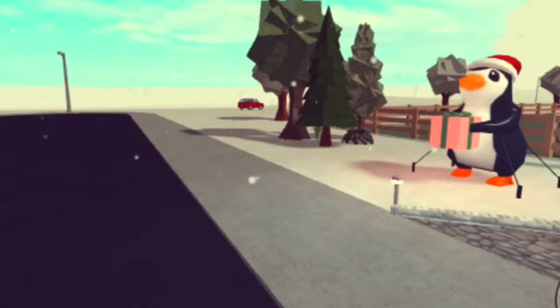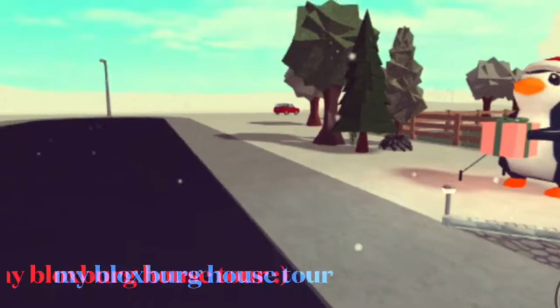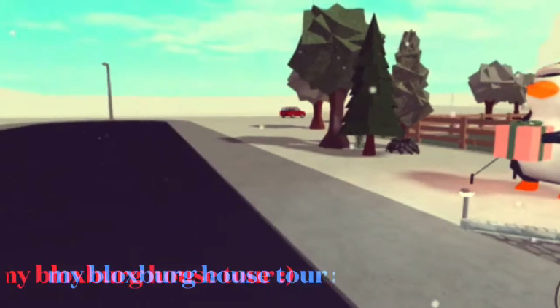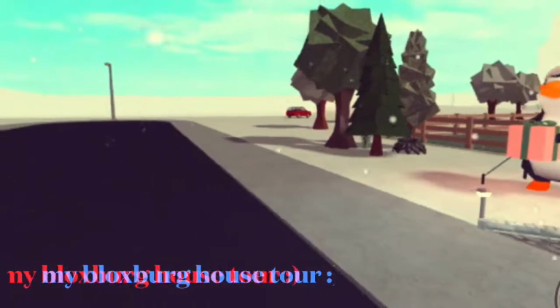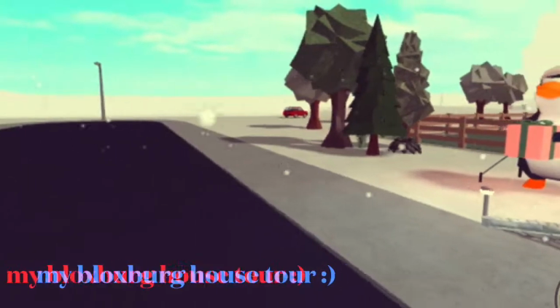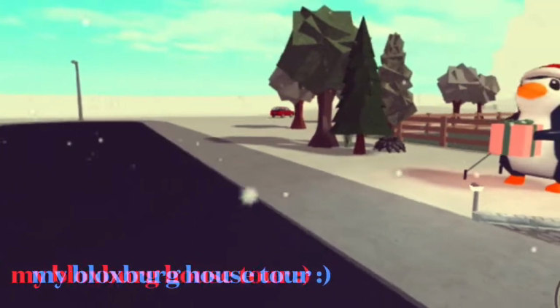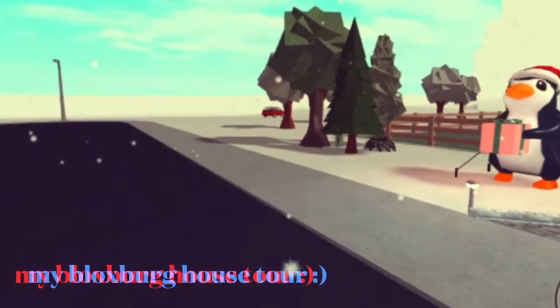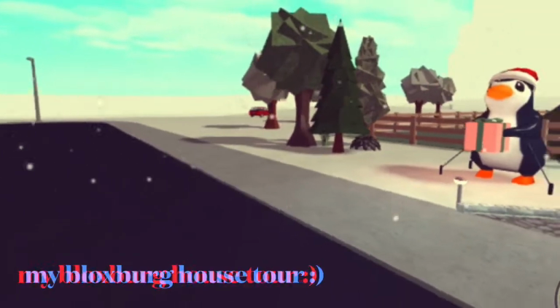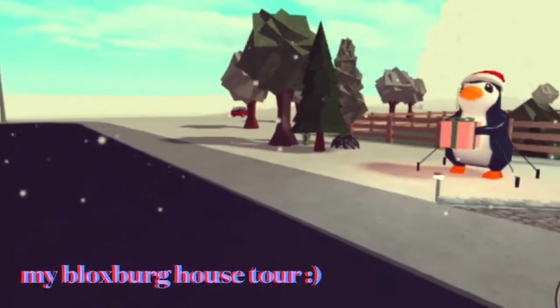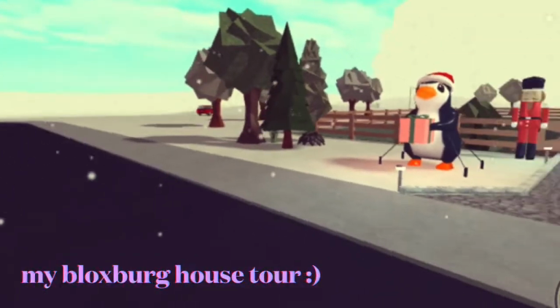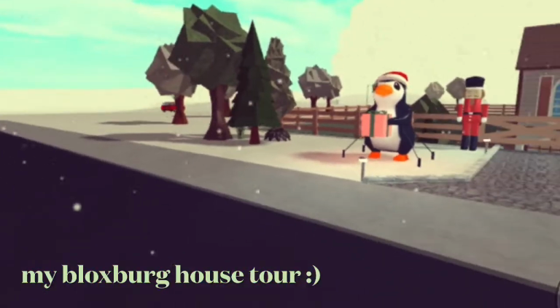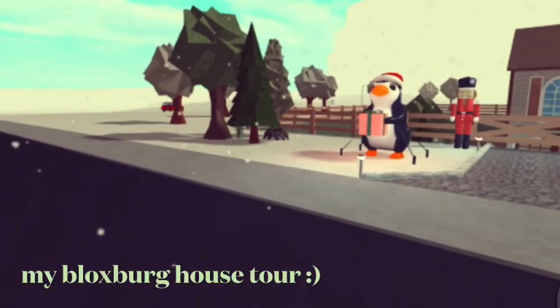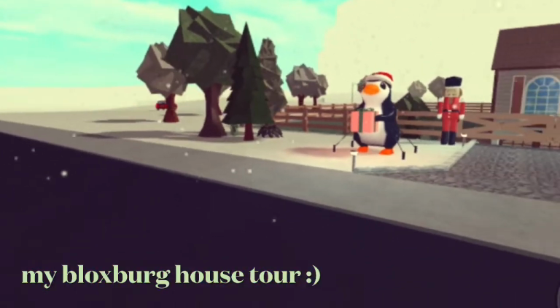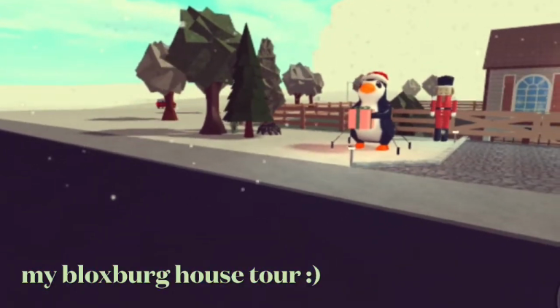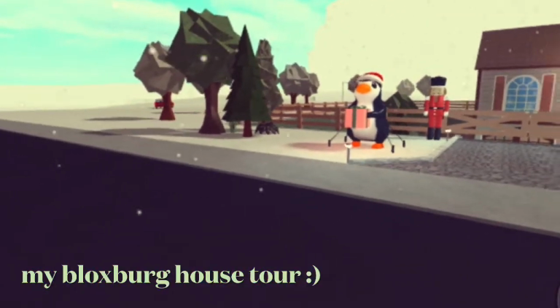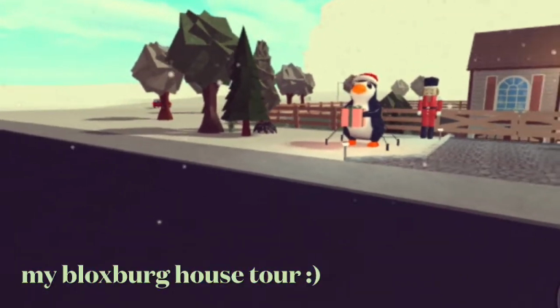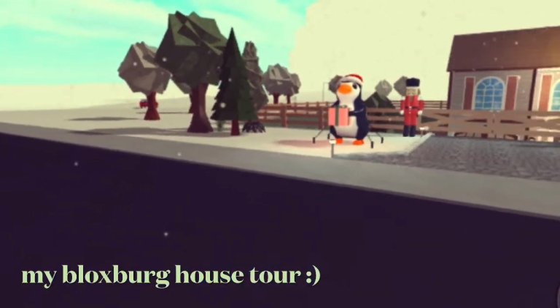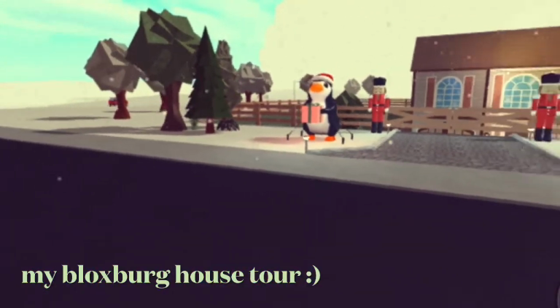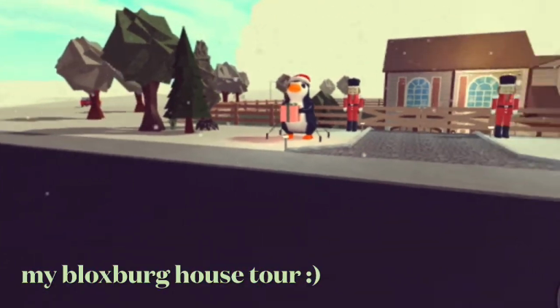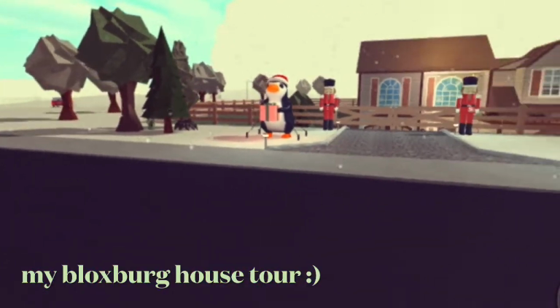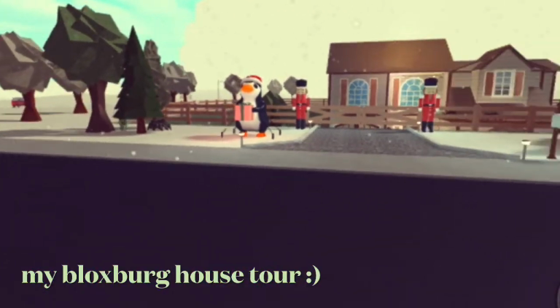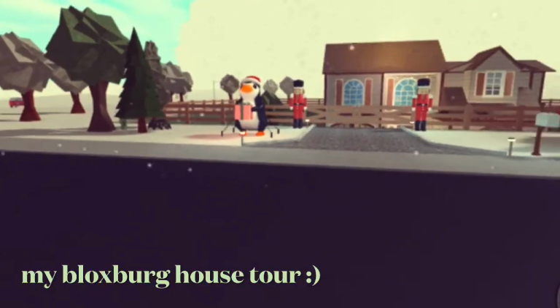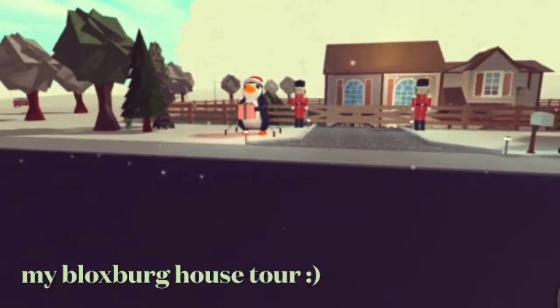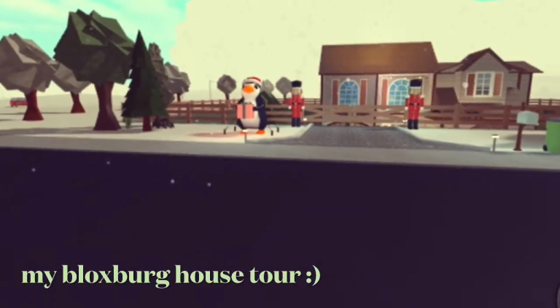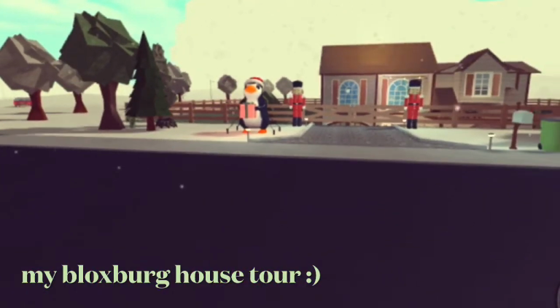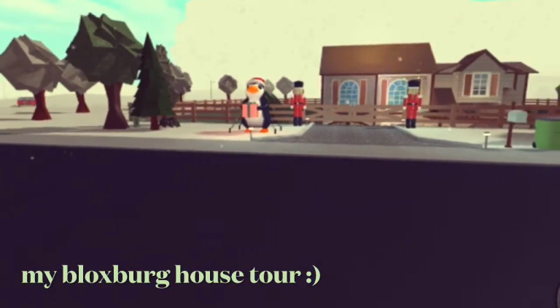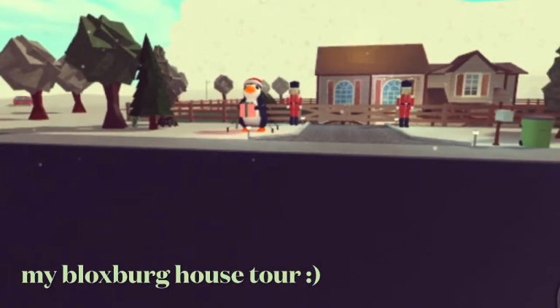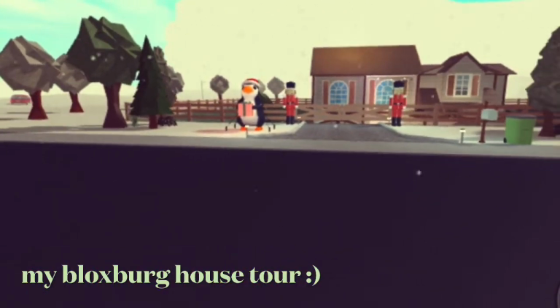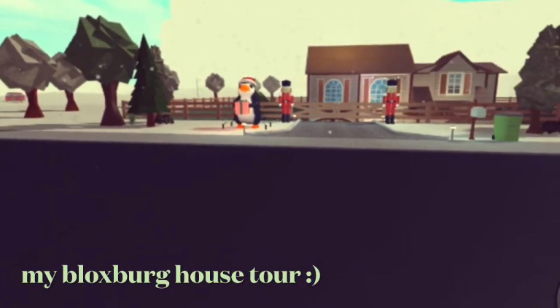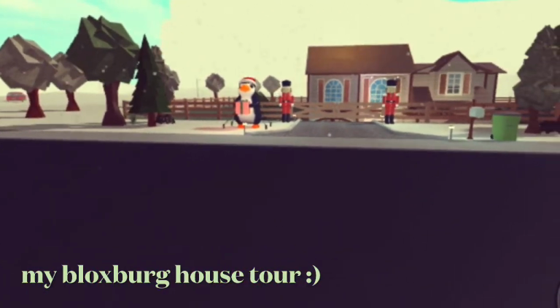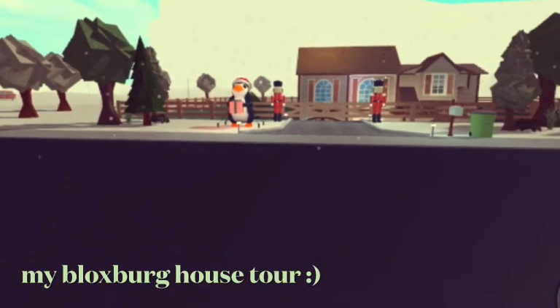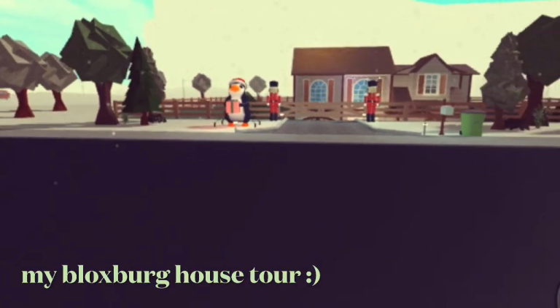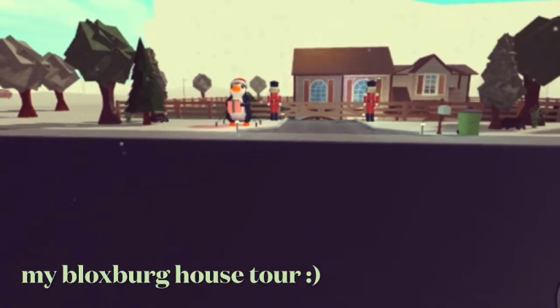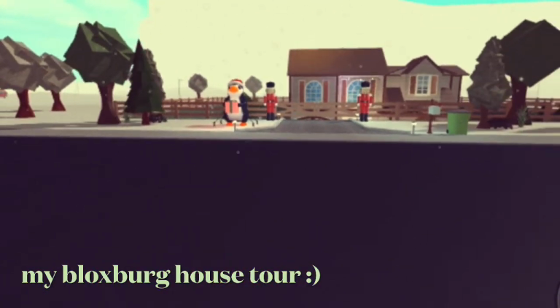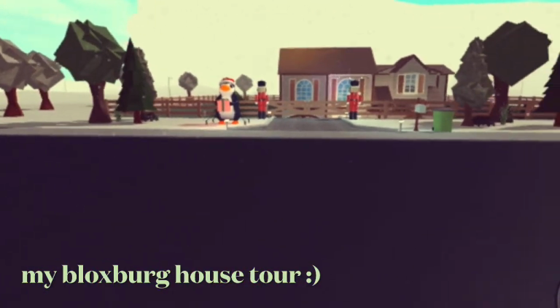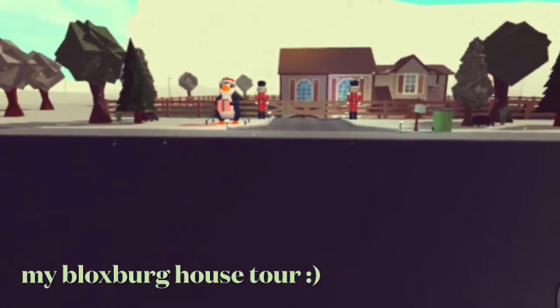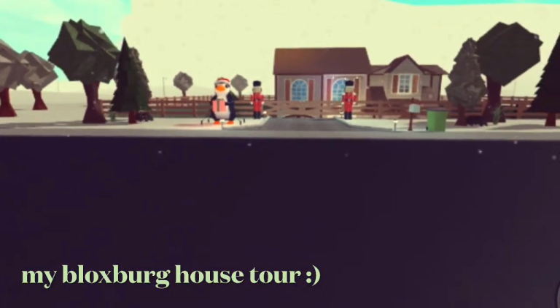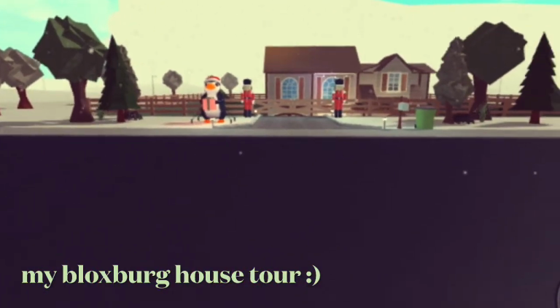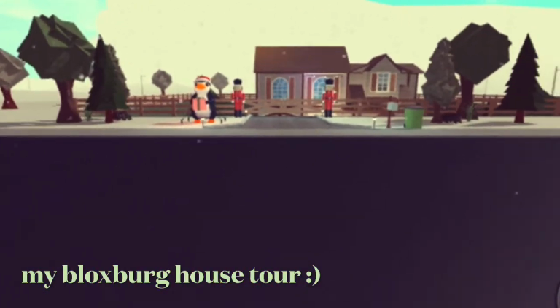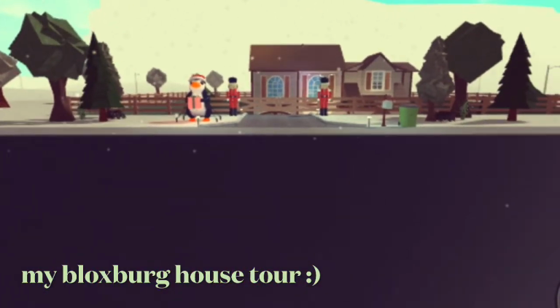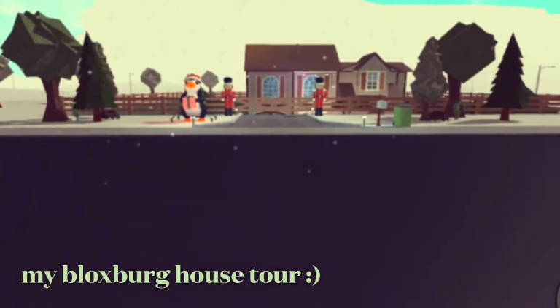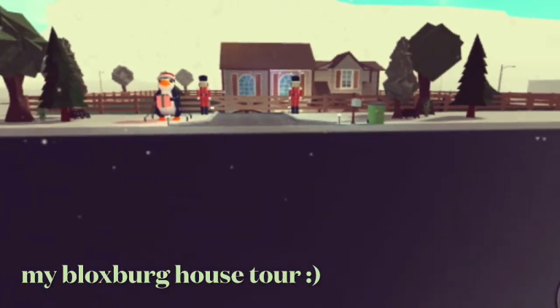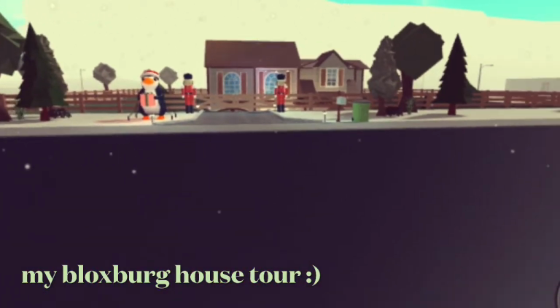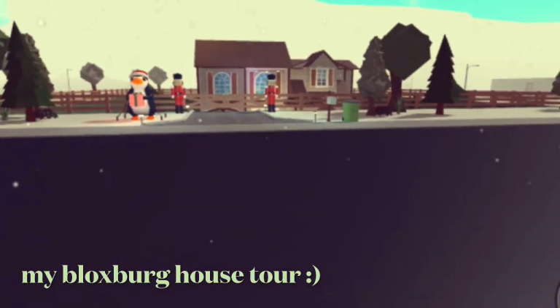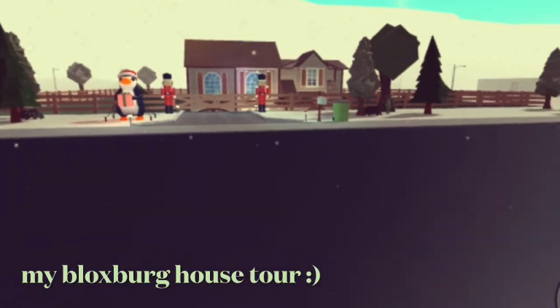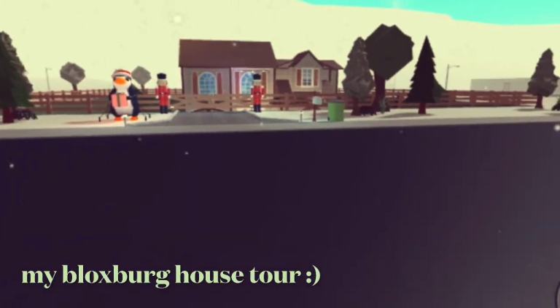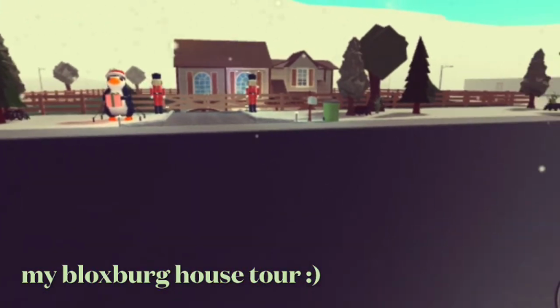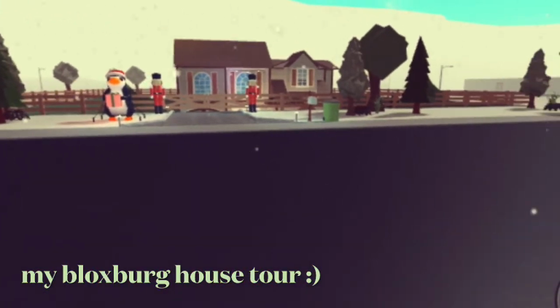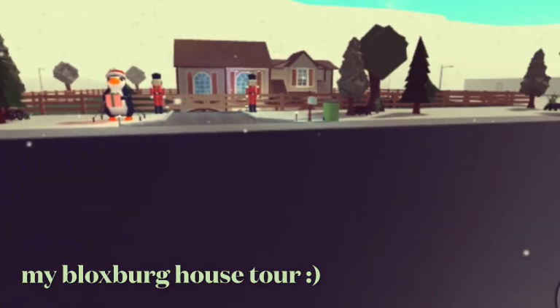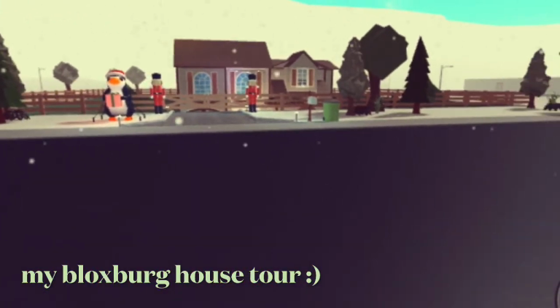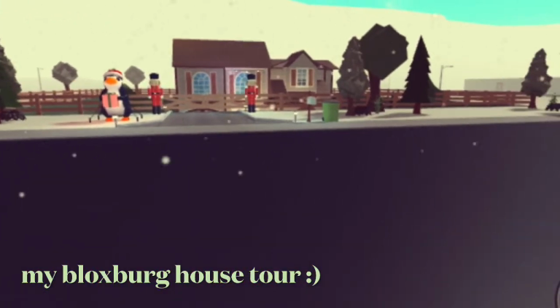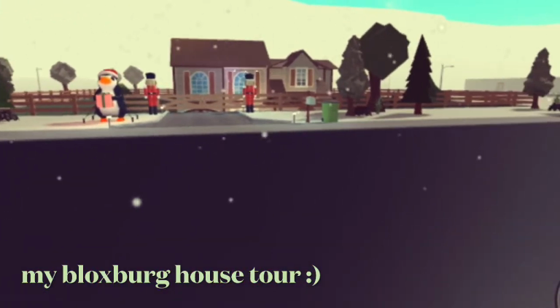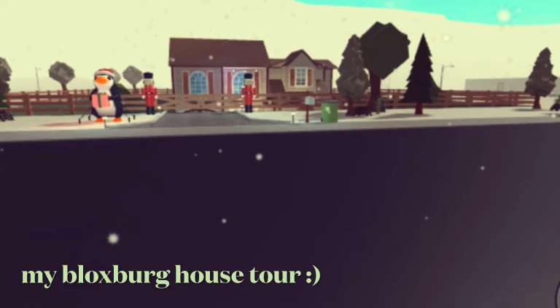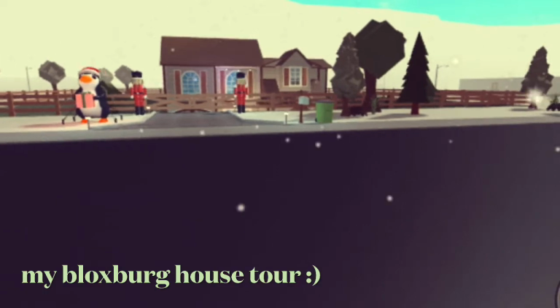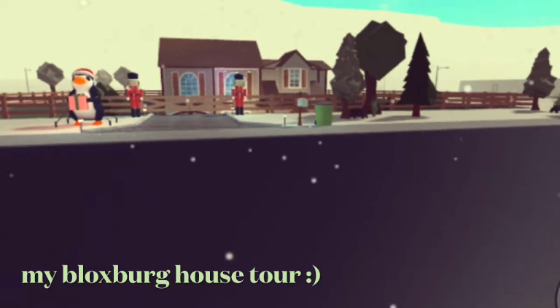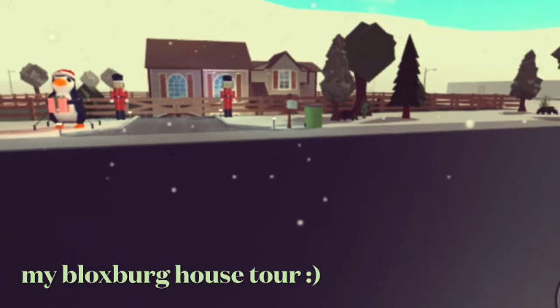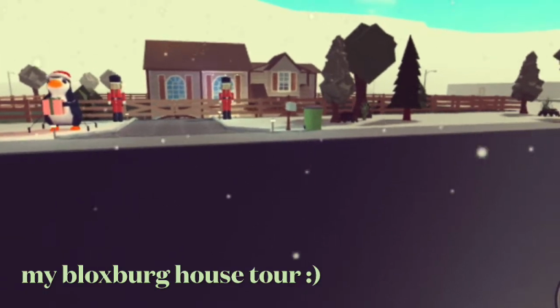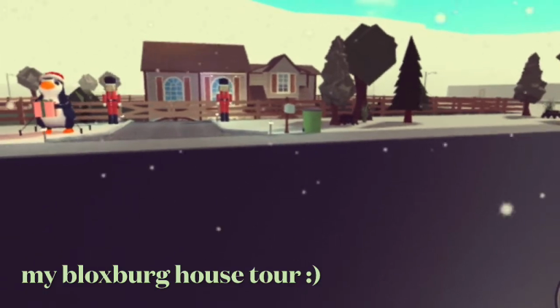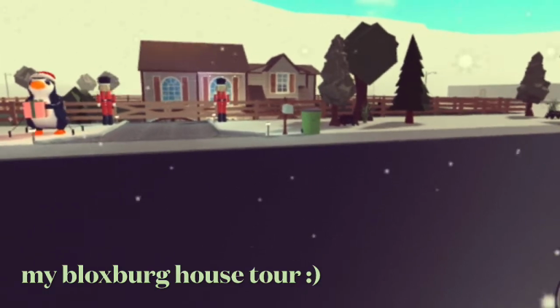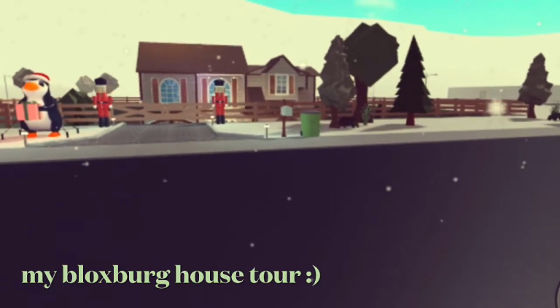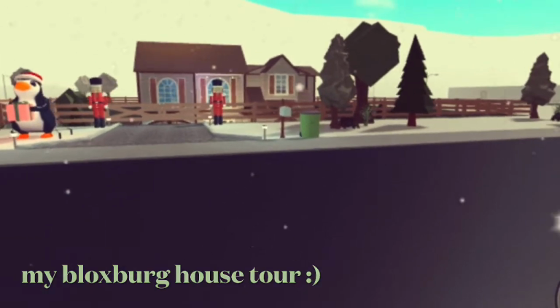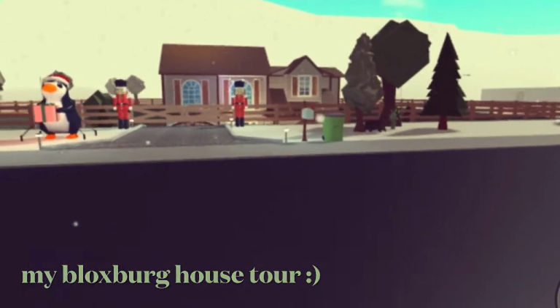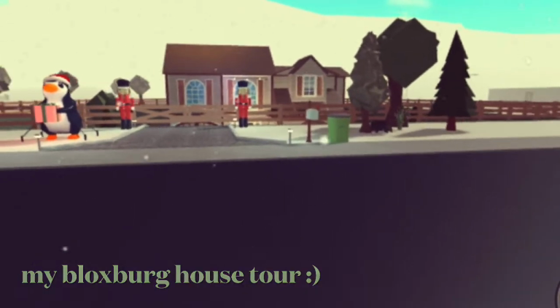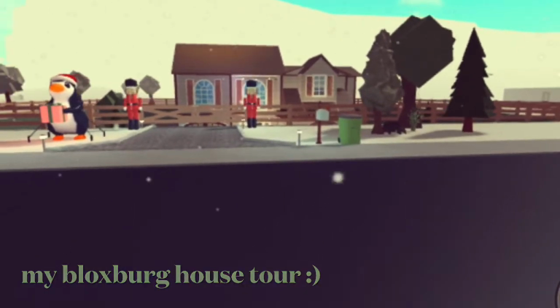Hello, it's Mella, and today's video is going to be a tour of my Bloxburg house, because it's finally done, so I hope you enjoy.